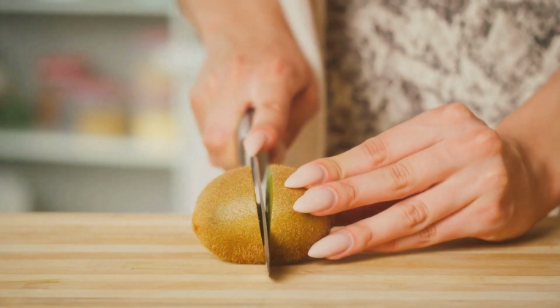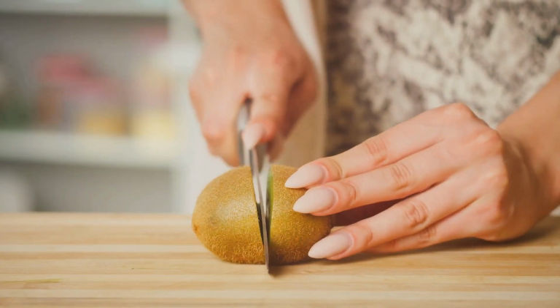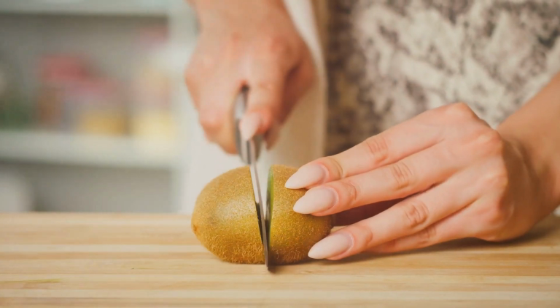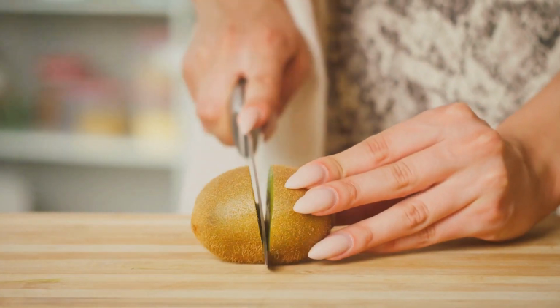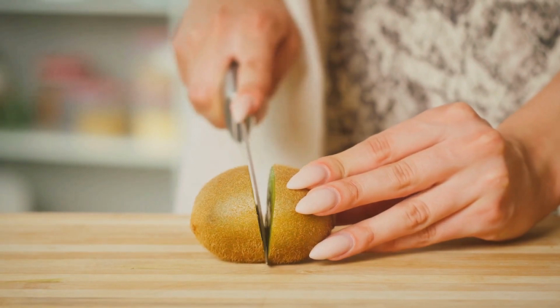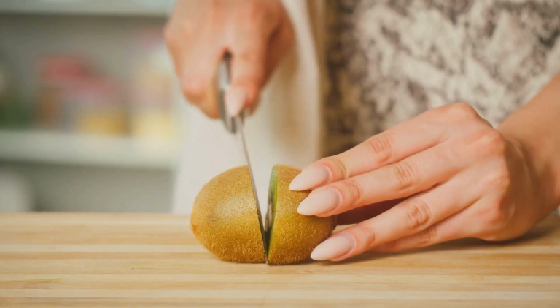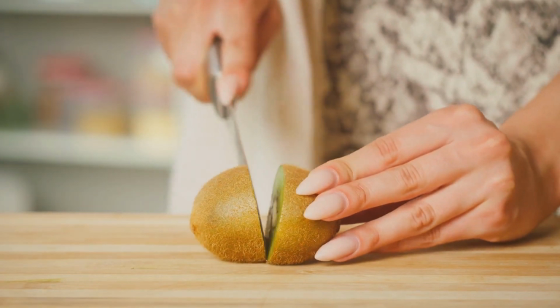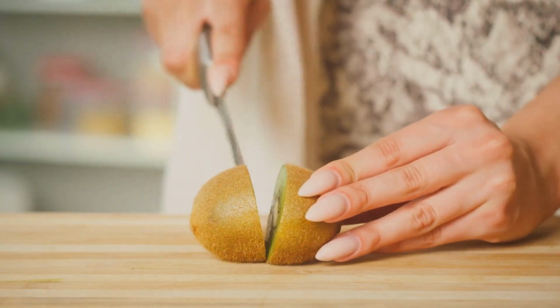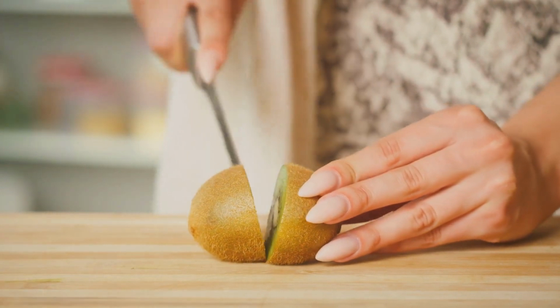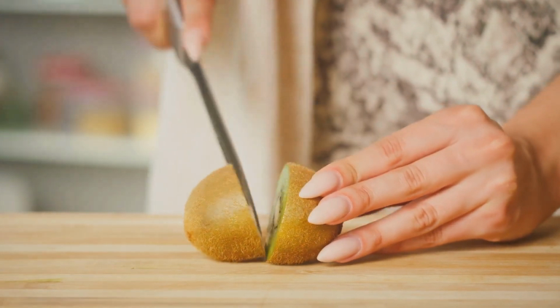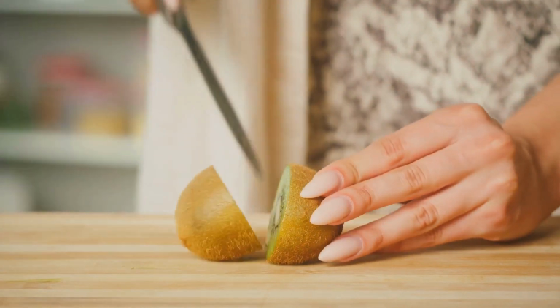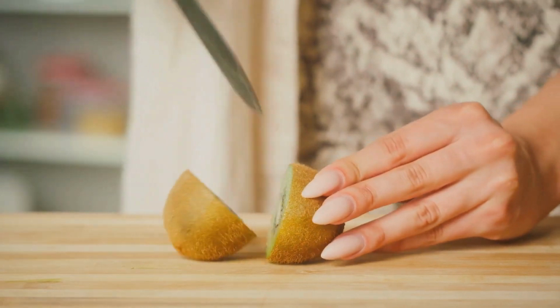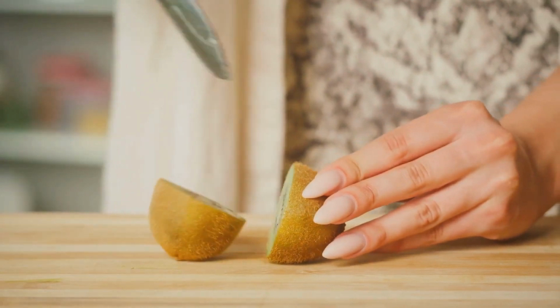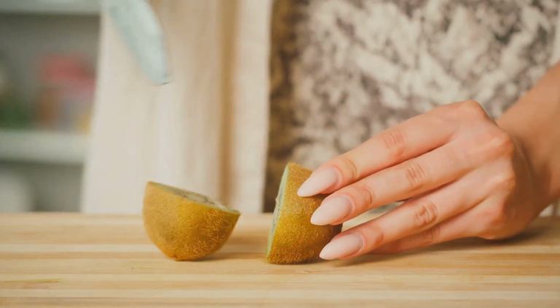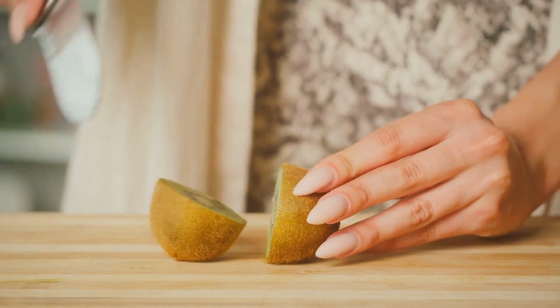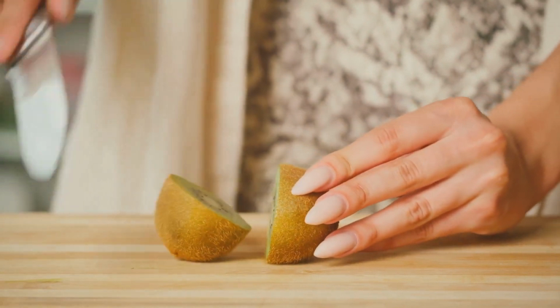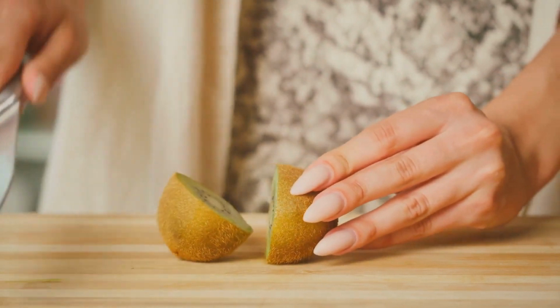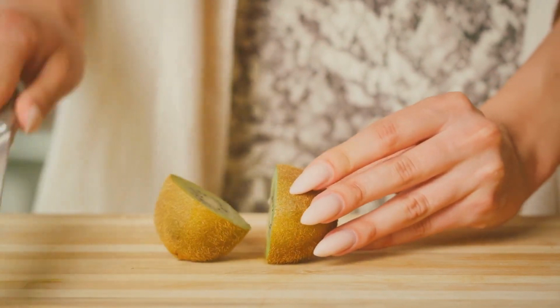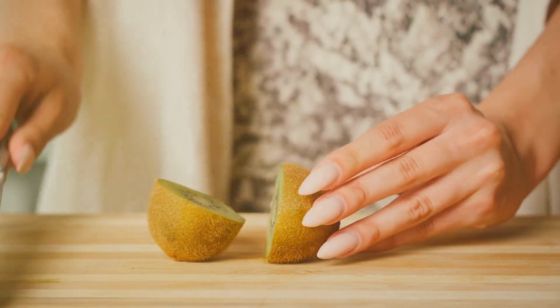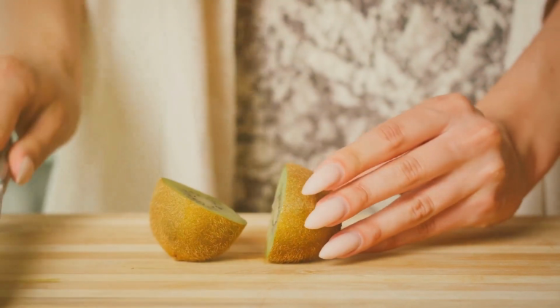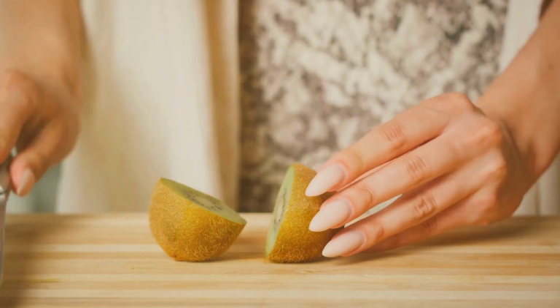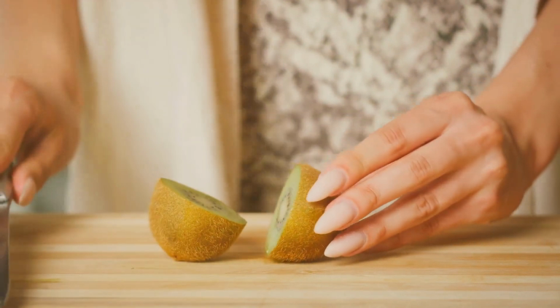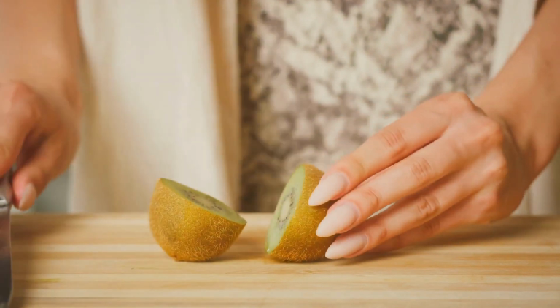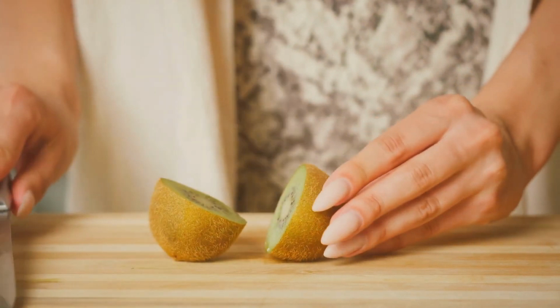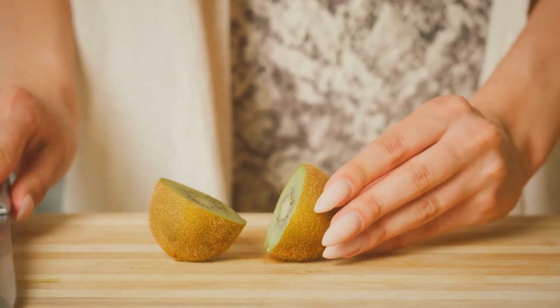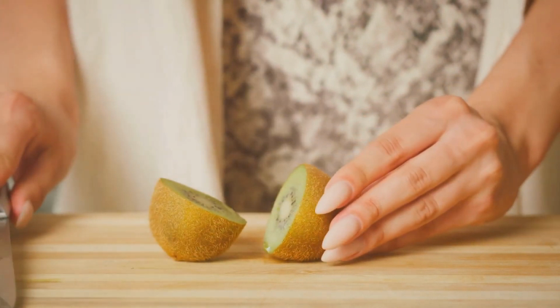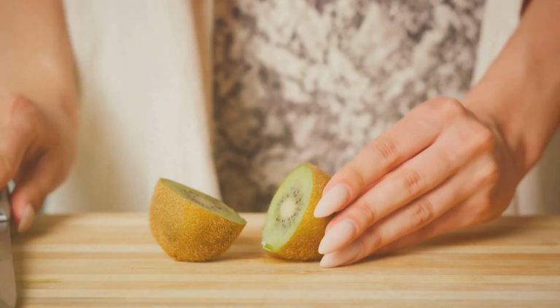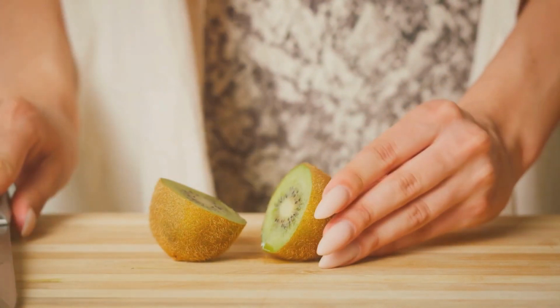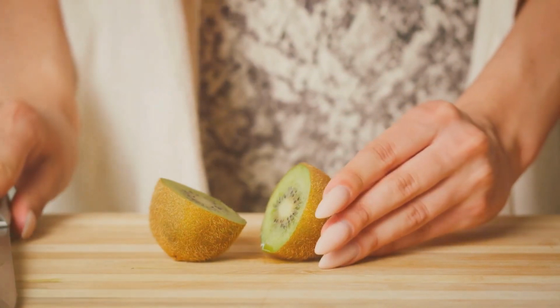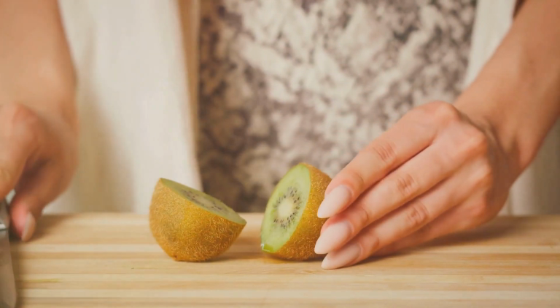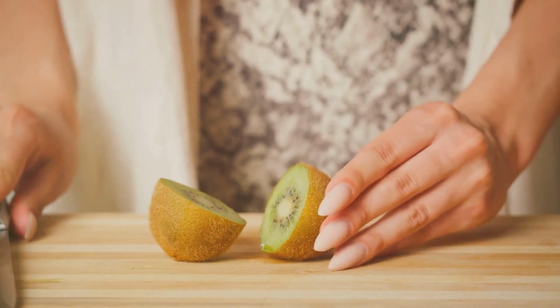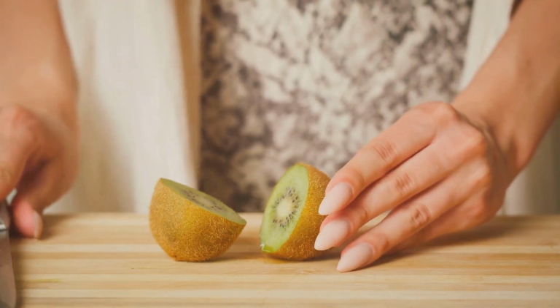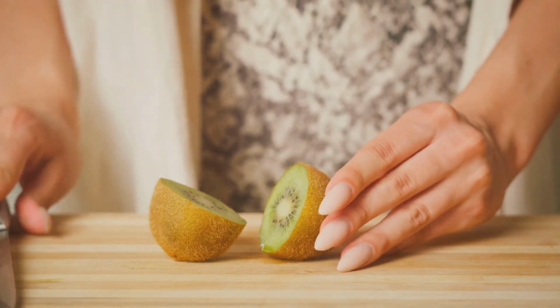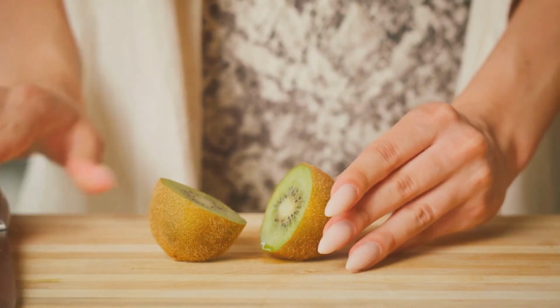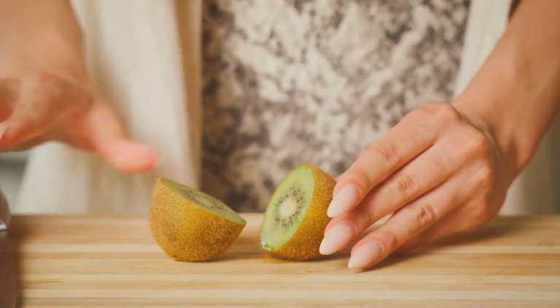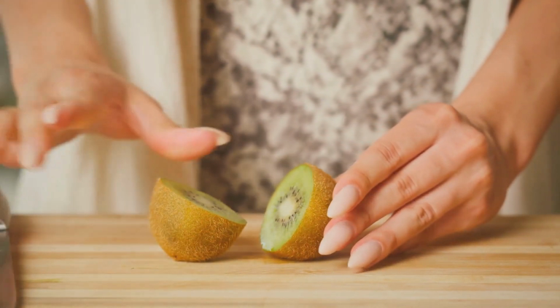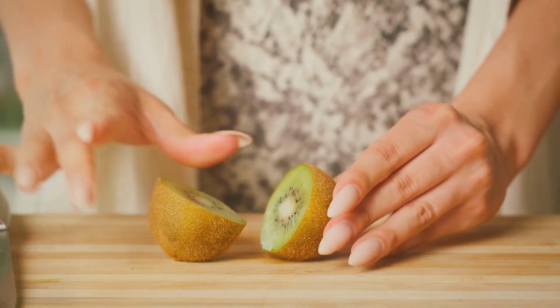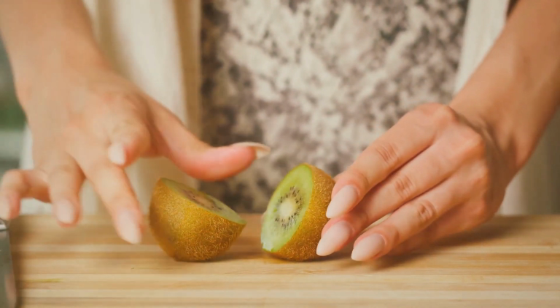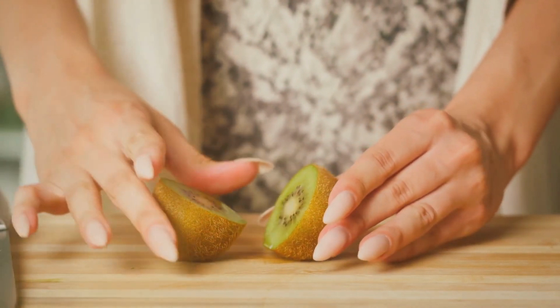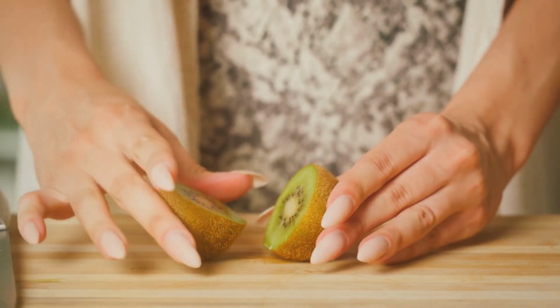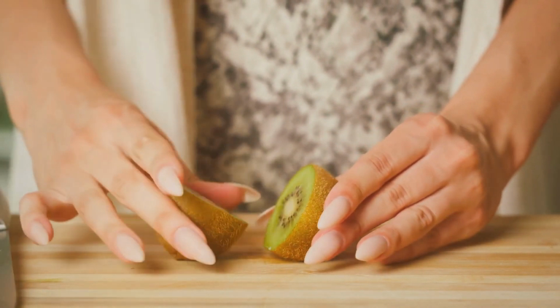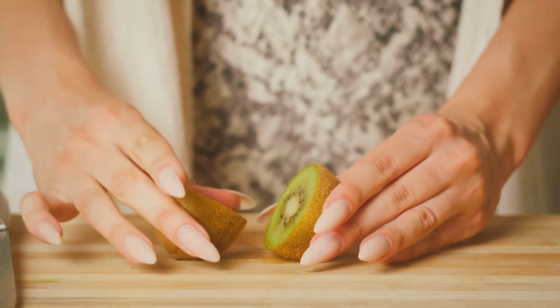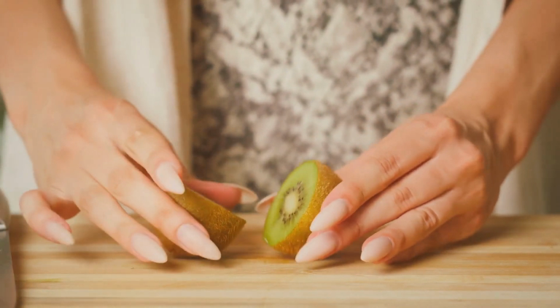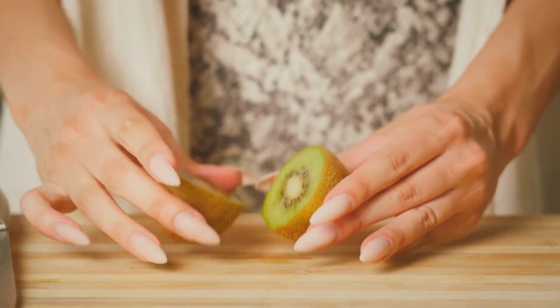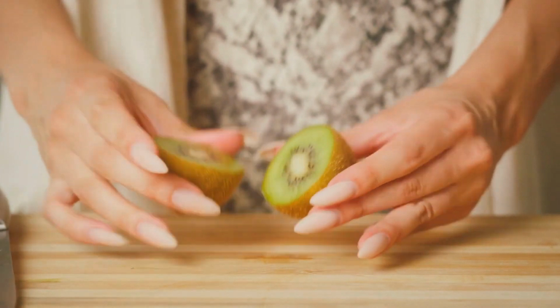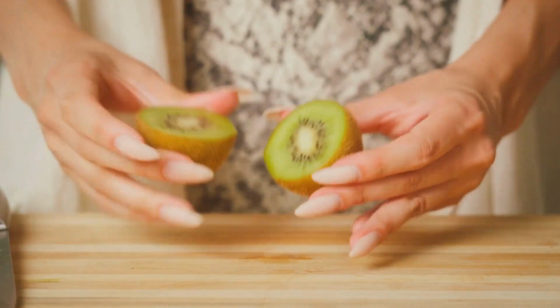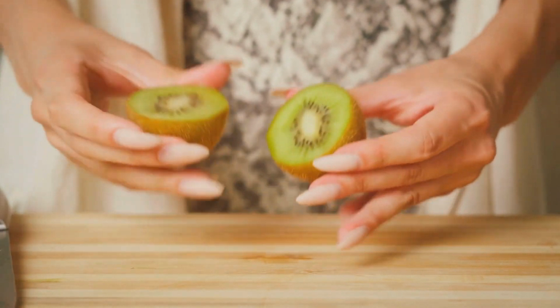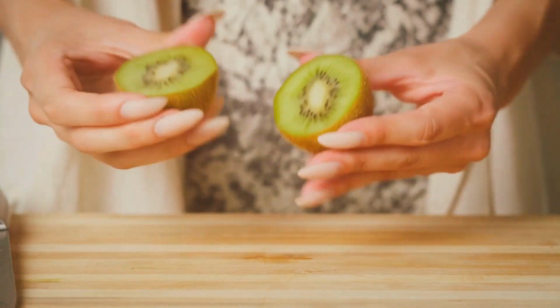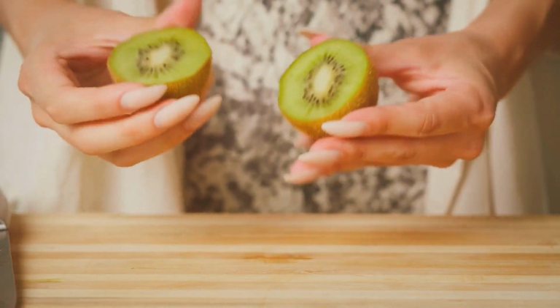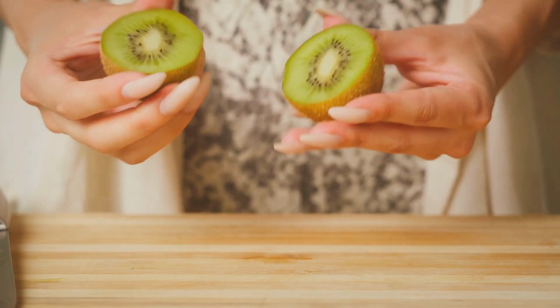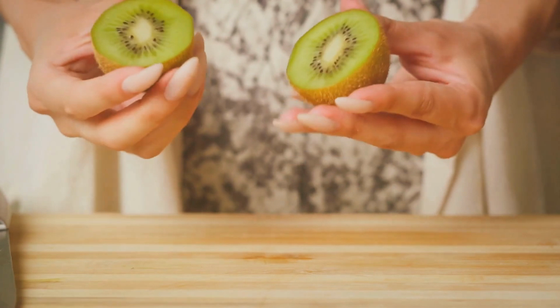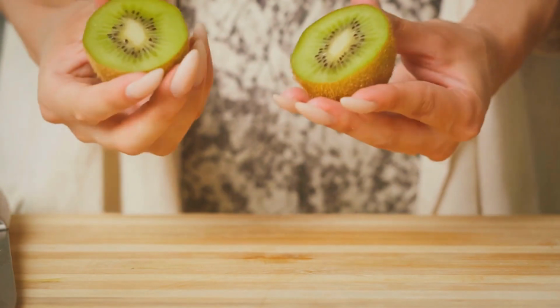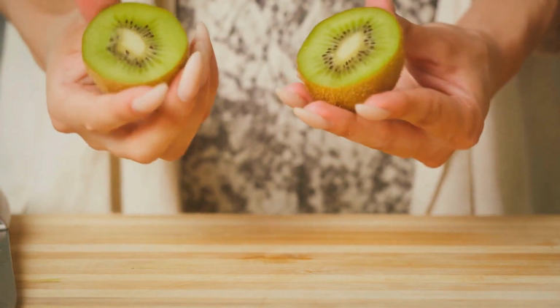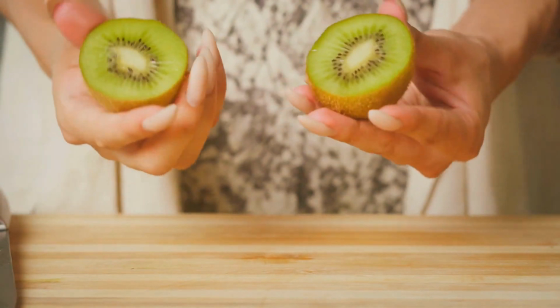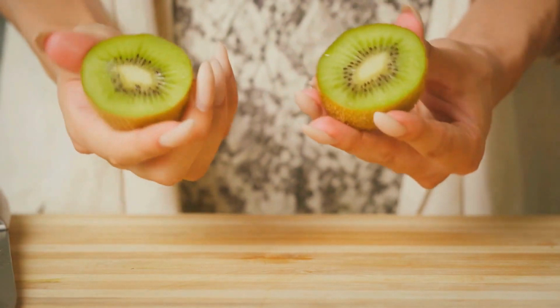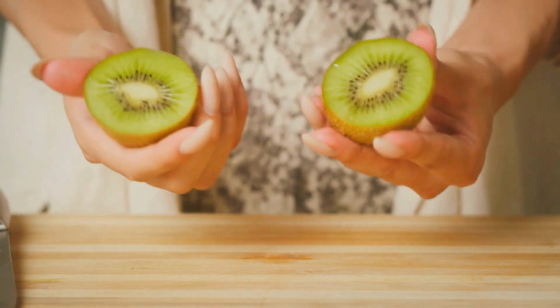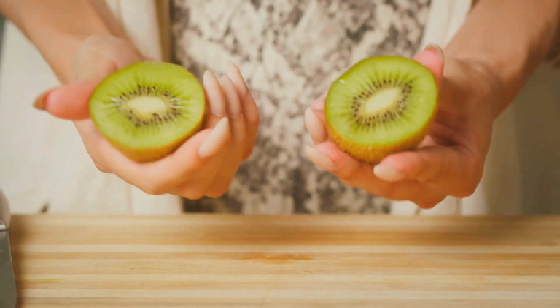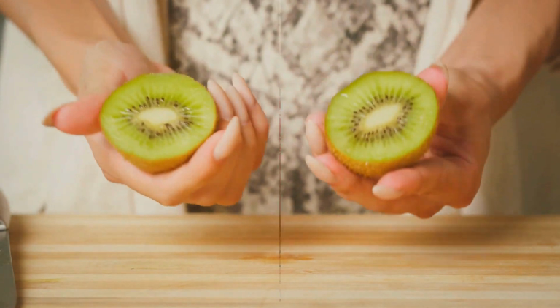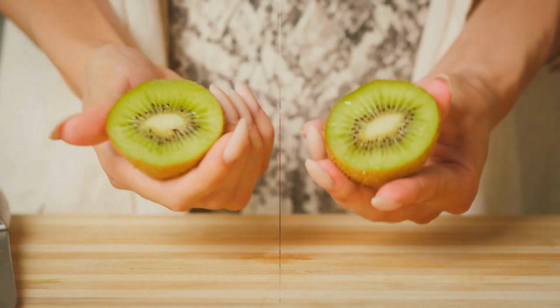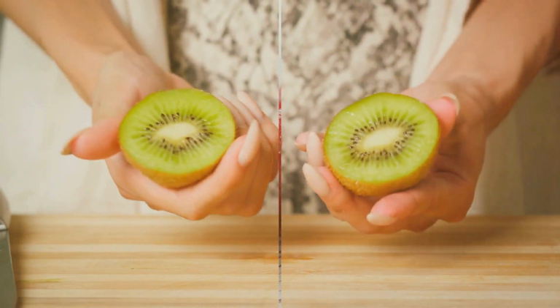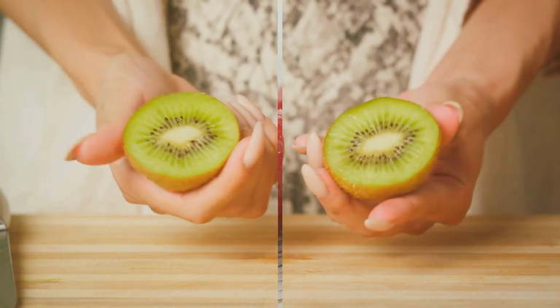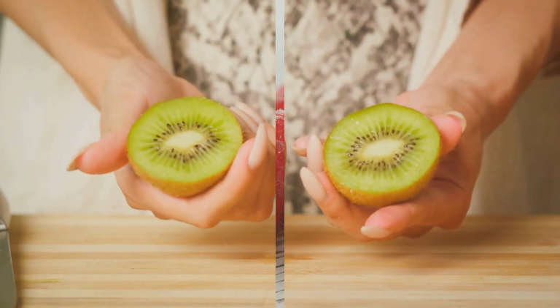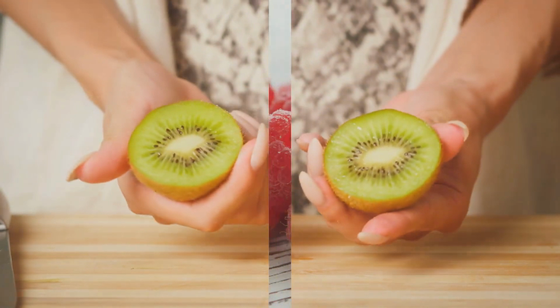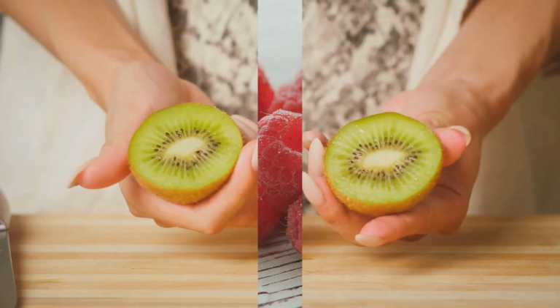The fifth fruit on our list is the sweet and tangy kiwi. Kiwis contain an enzyme called actinidin, which aids in digestion and helps break down proteins in the colon. One kiwi a day should suffice.